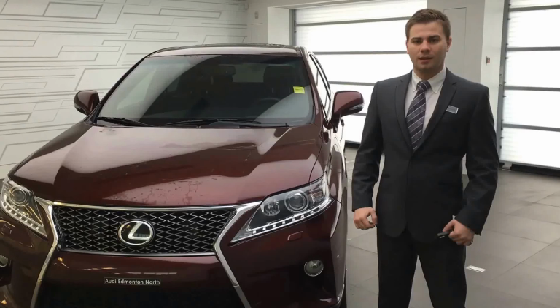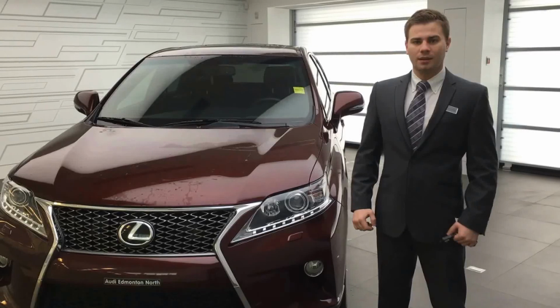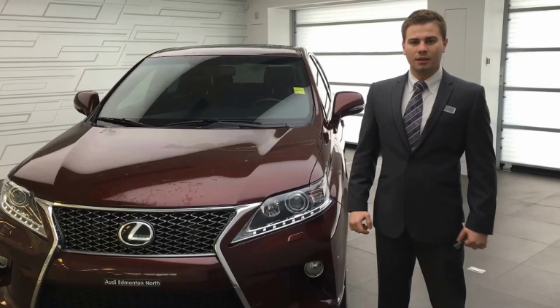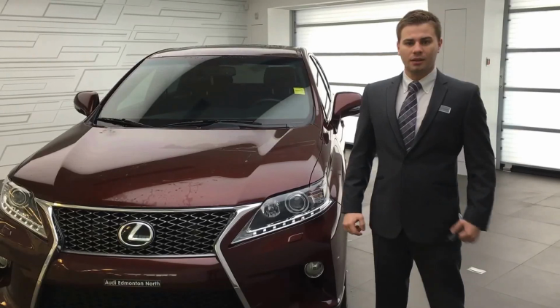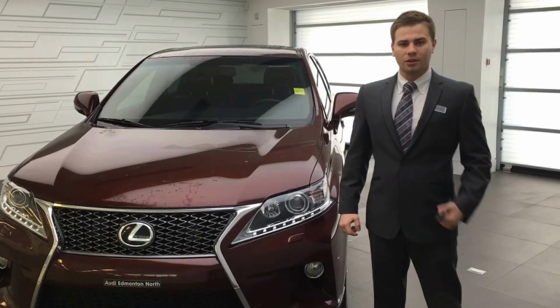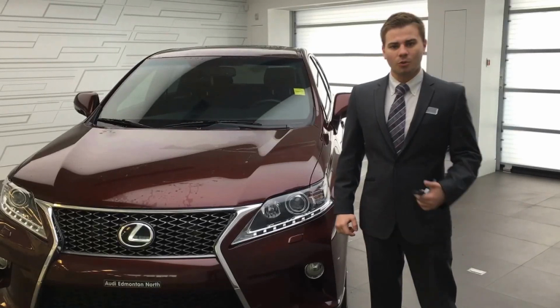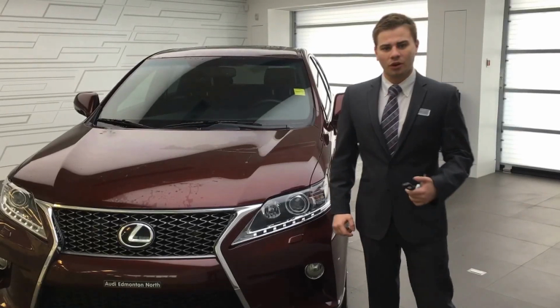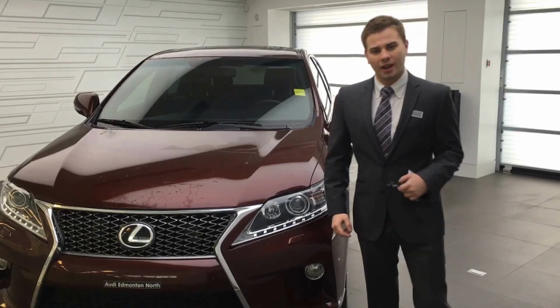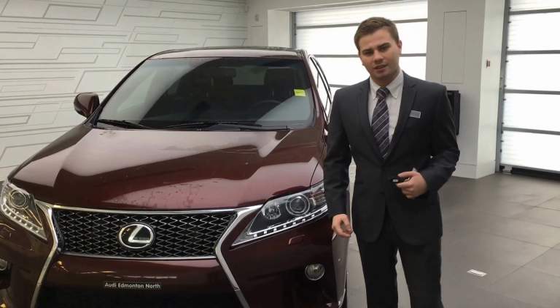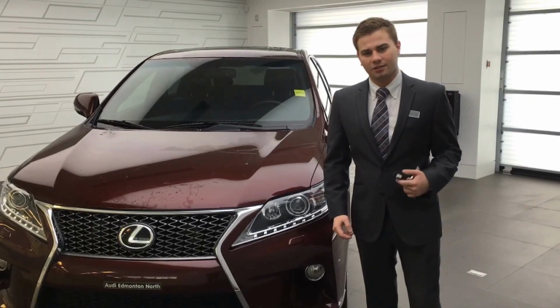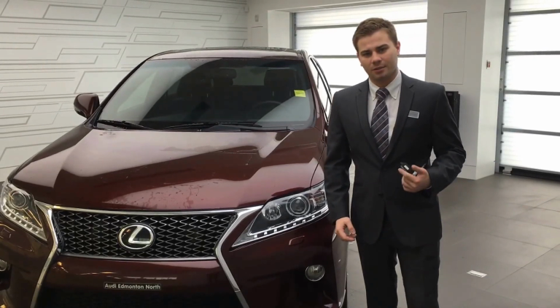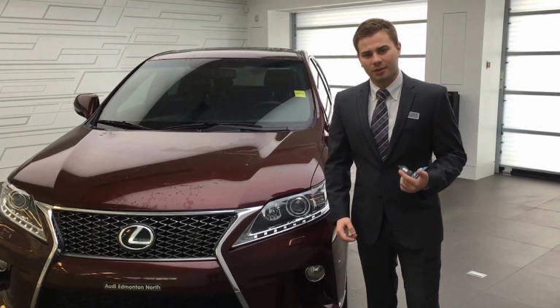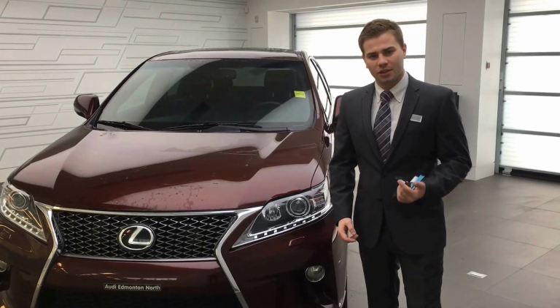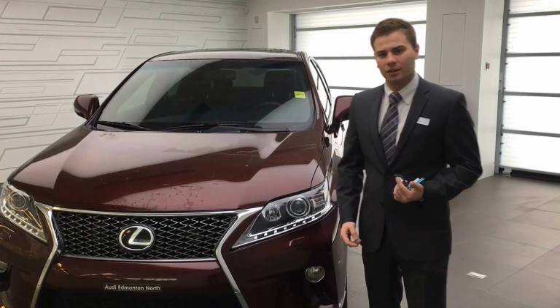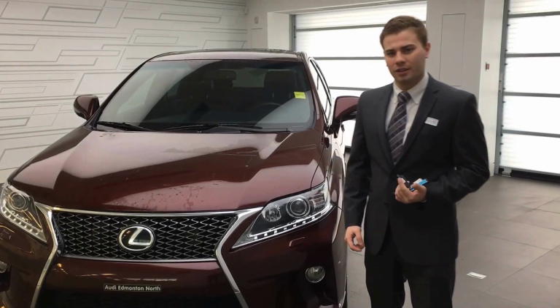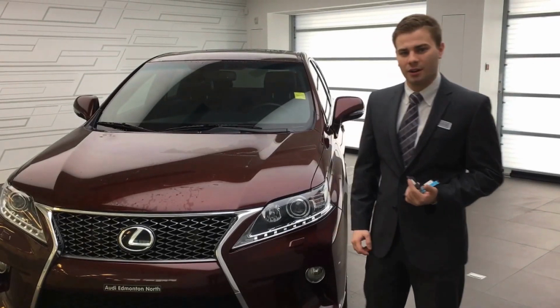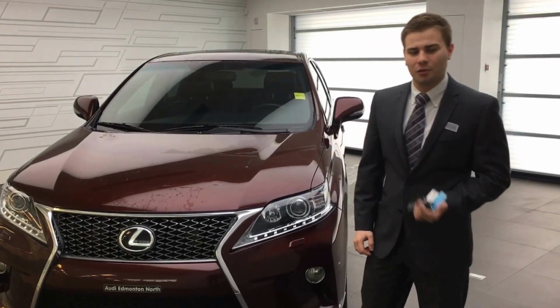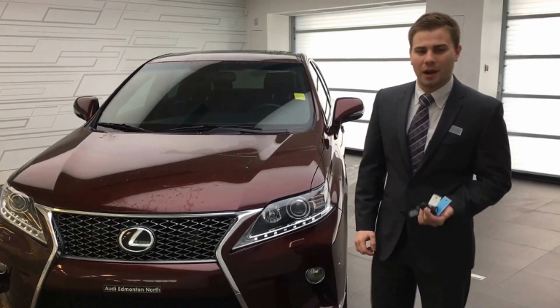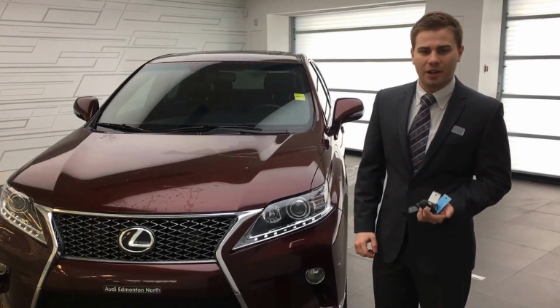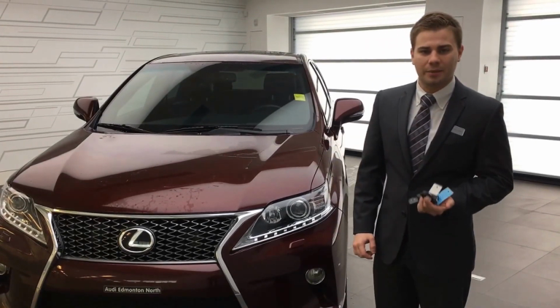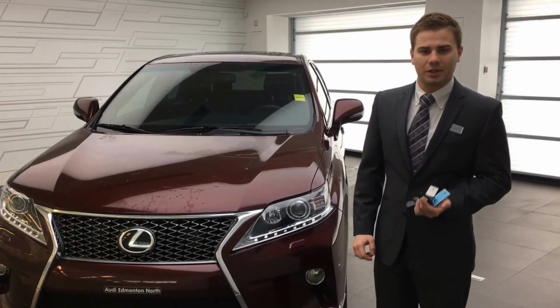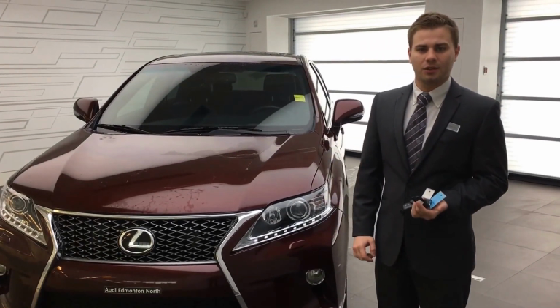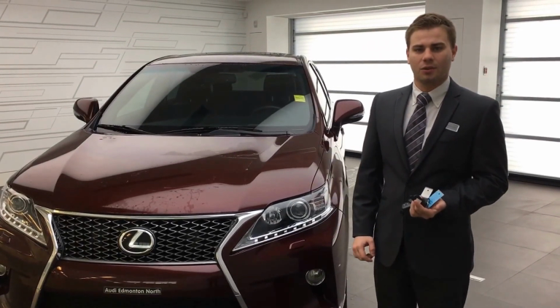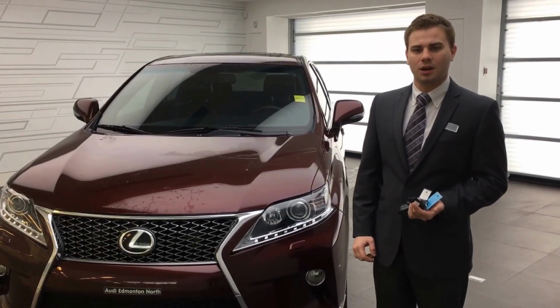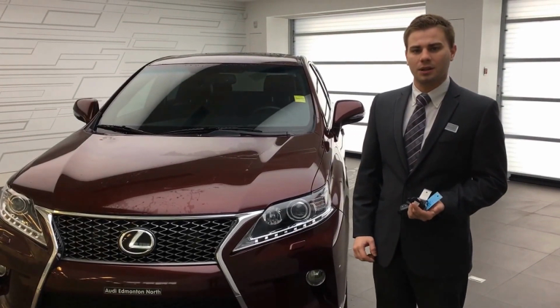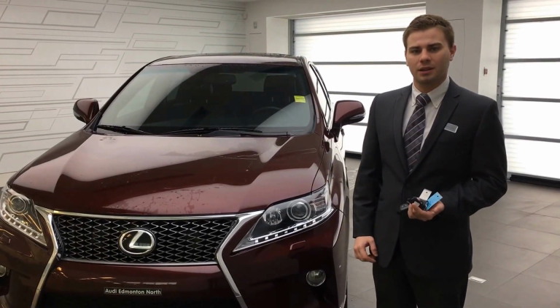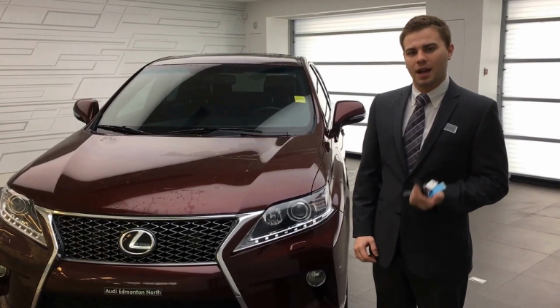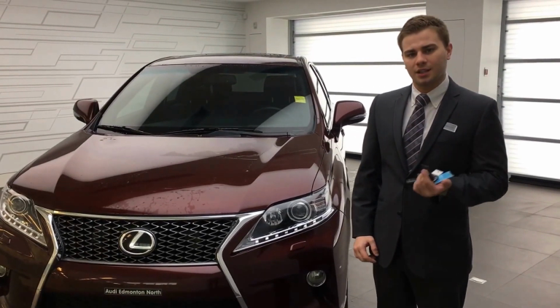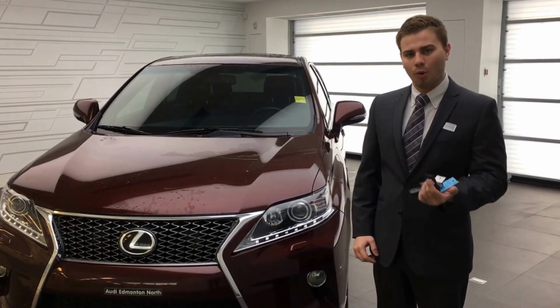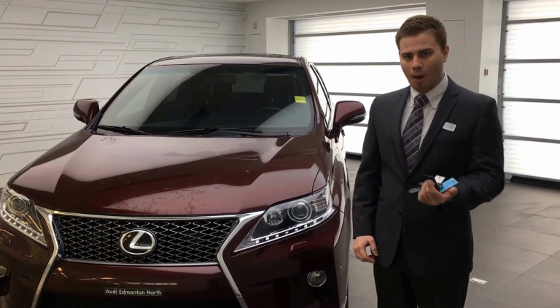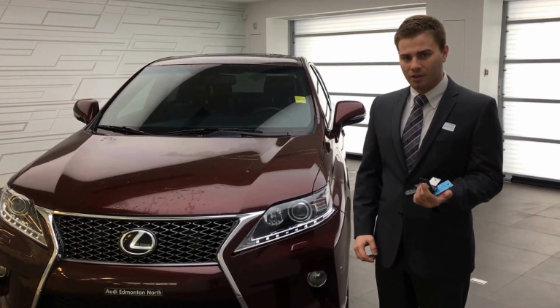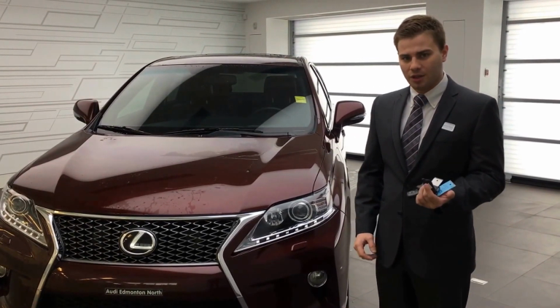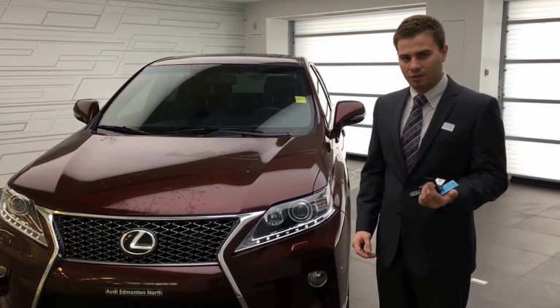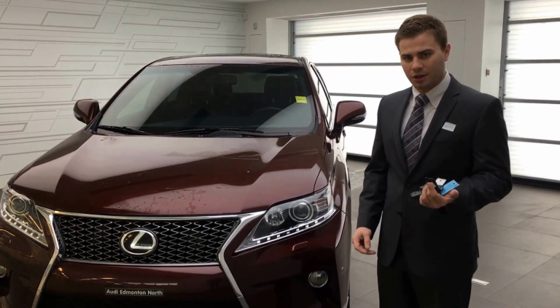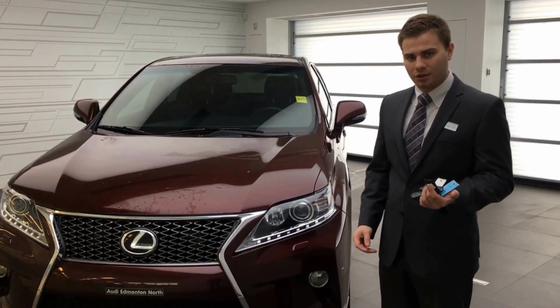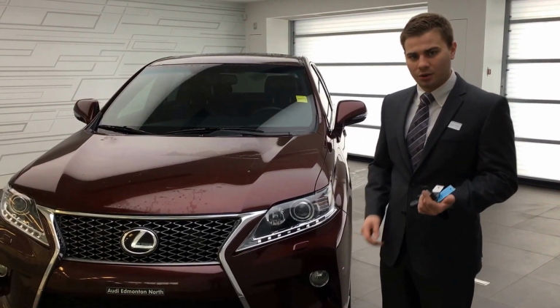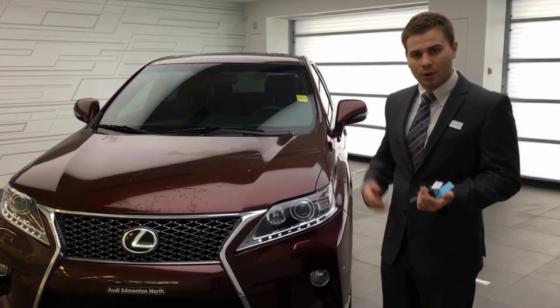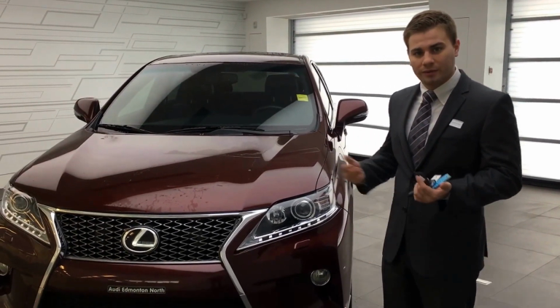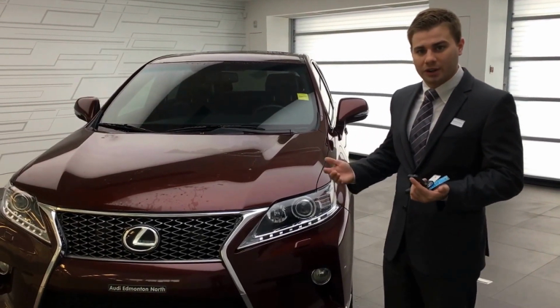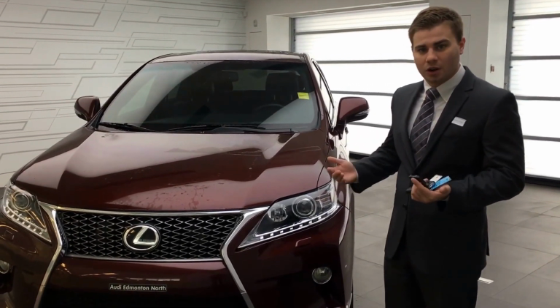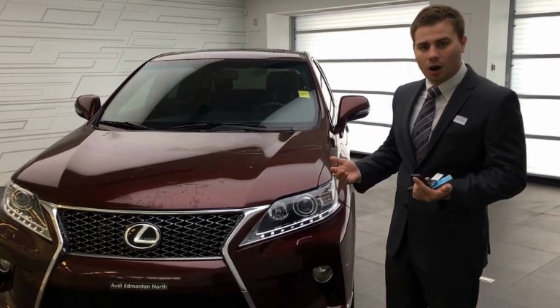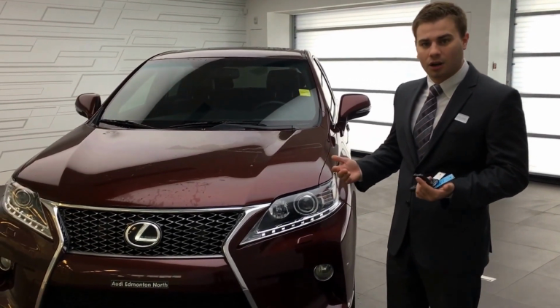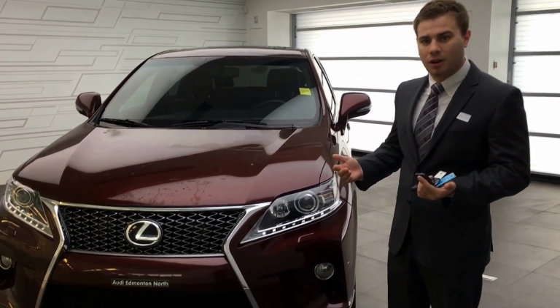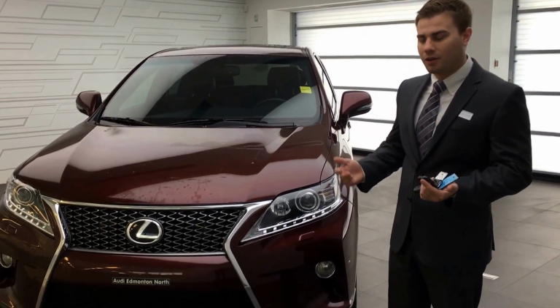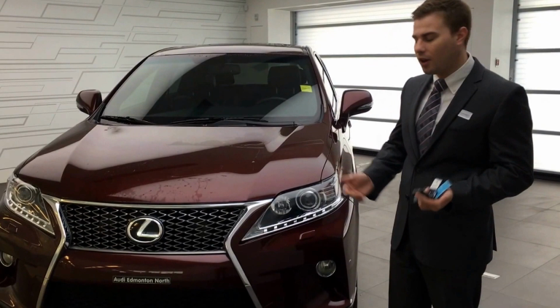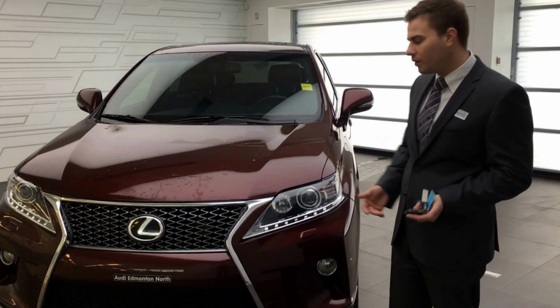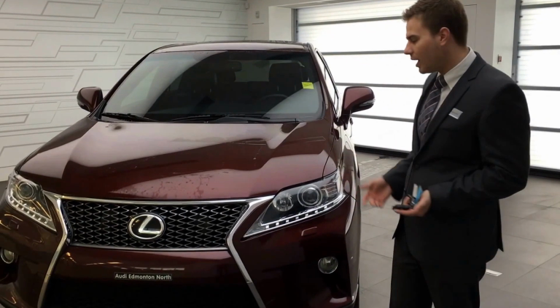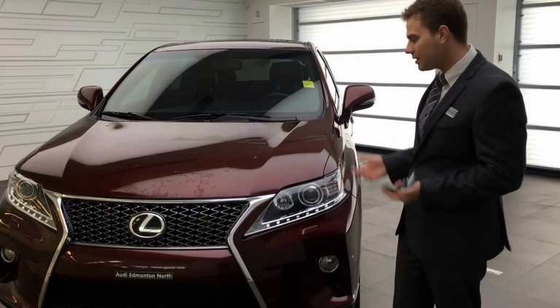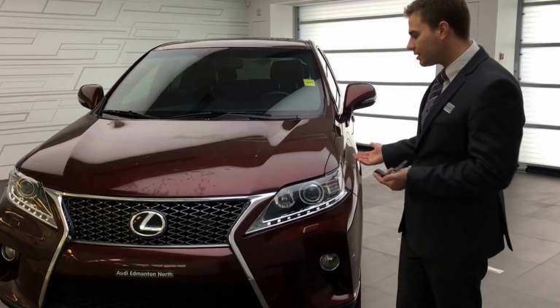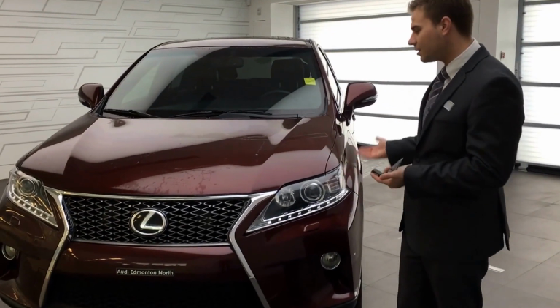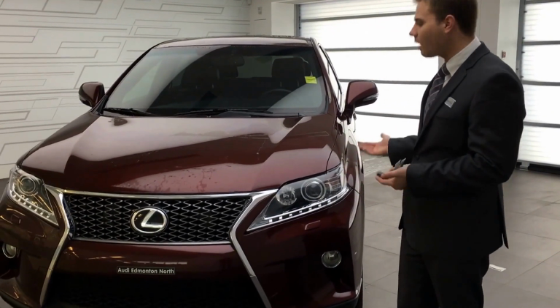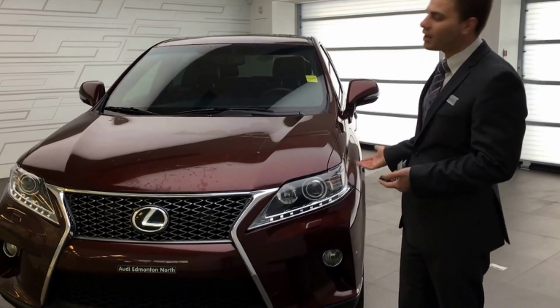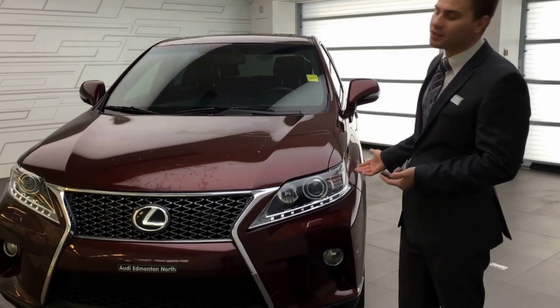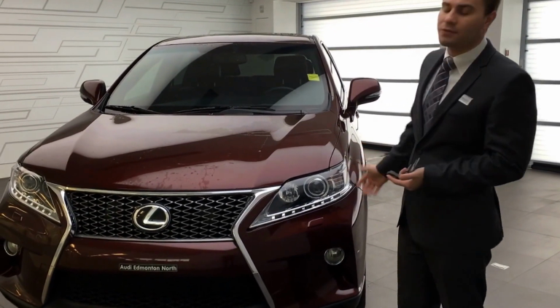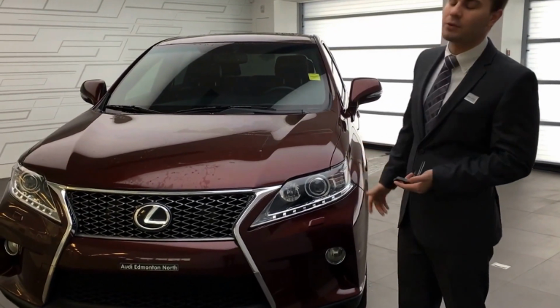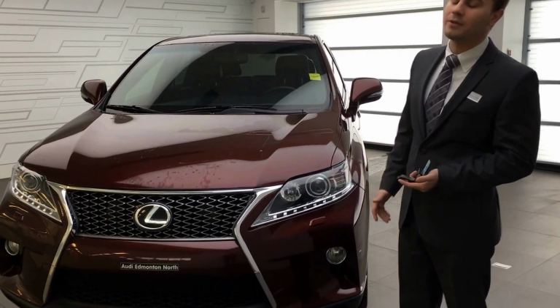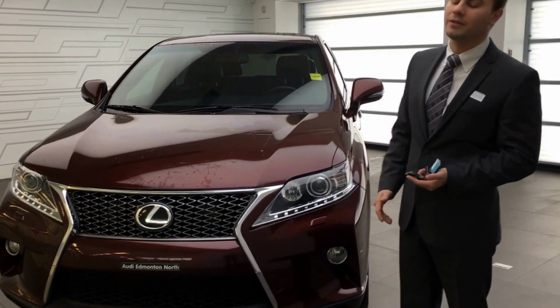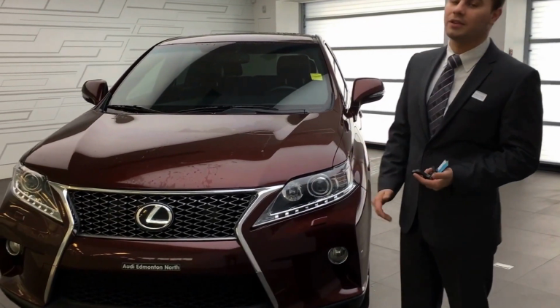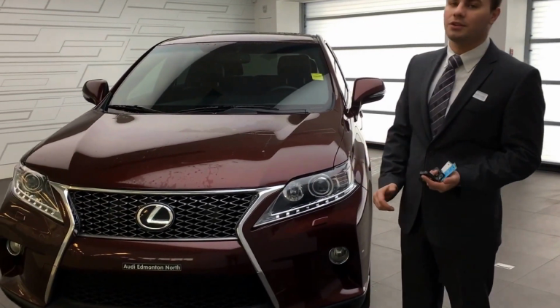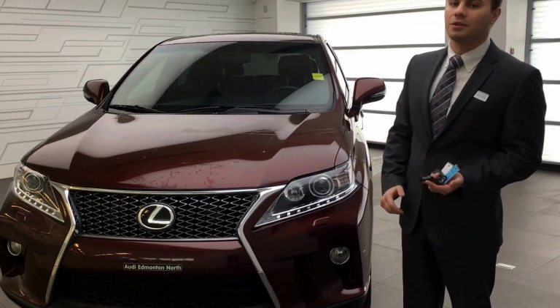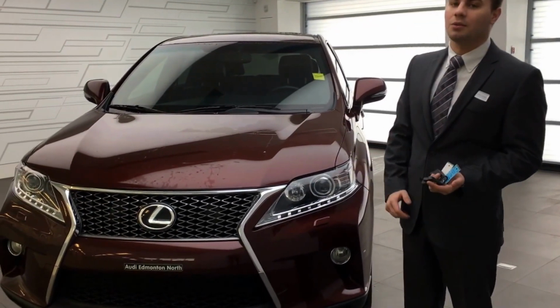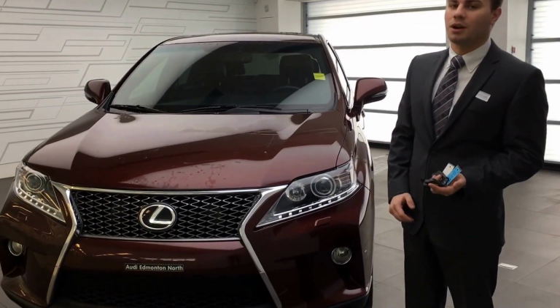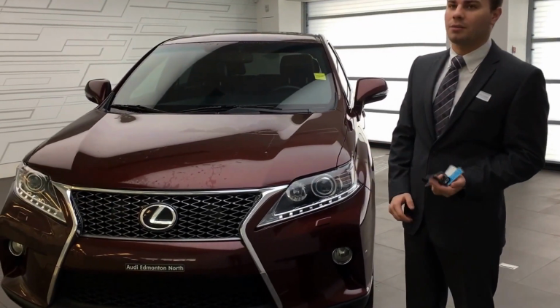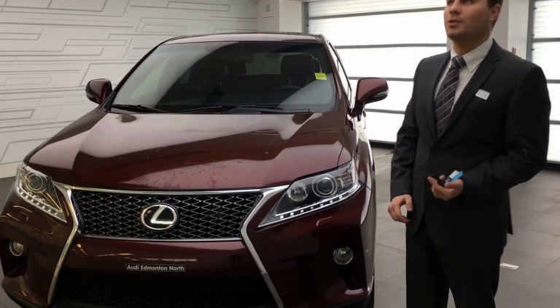Good morning Anselm, it's Sheldon here from Audi Edmonton North. As promised, I just wanted to do a quick video walk around on the Lexus RX 350 that you'd inquired about.